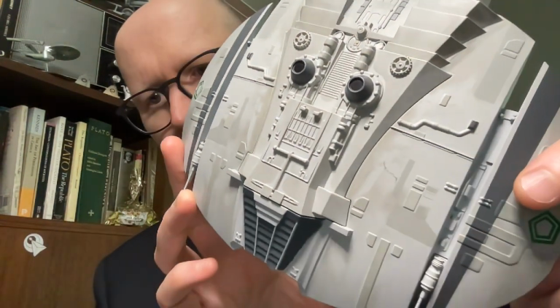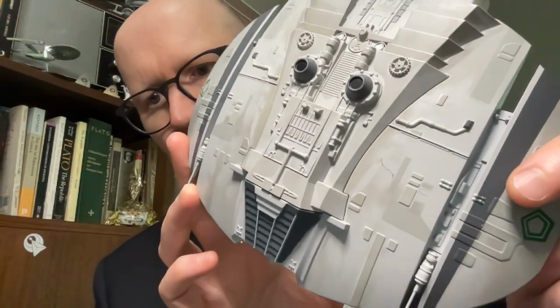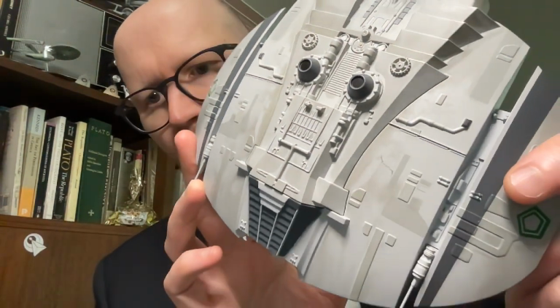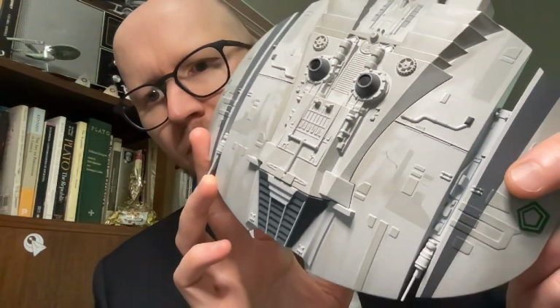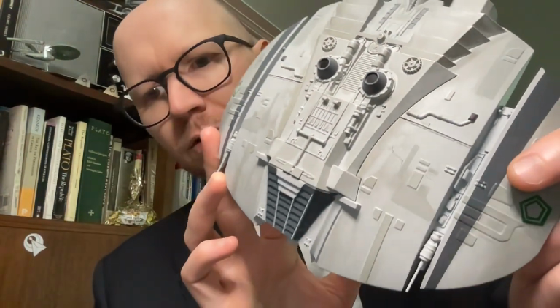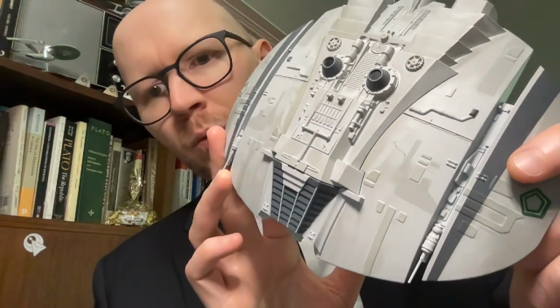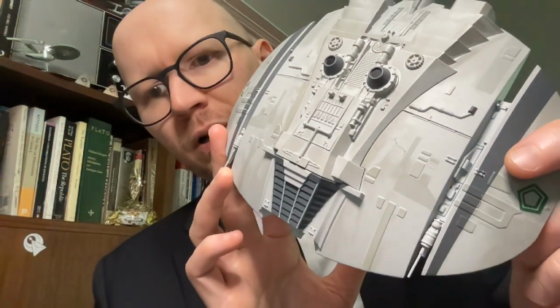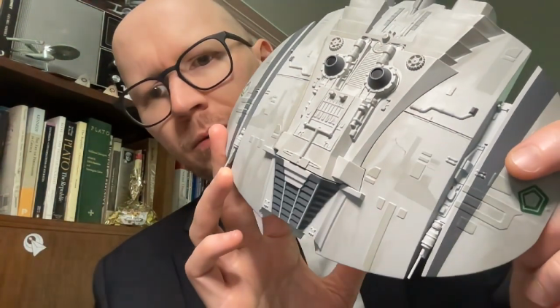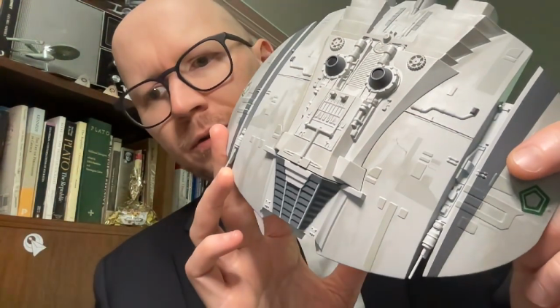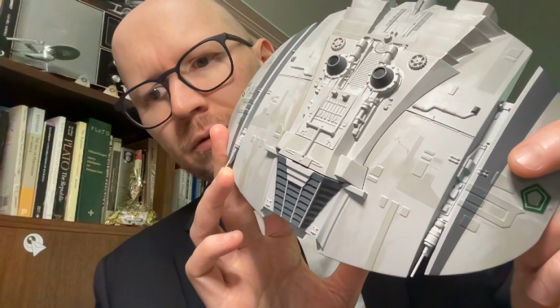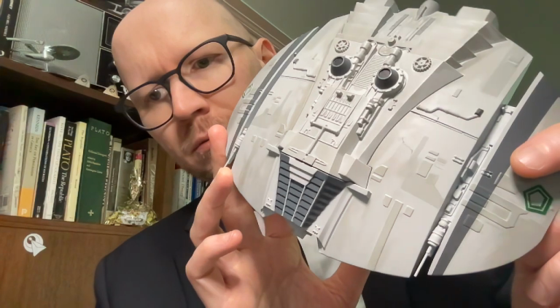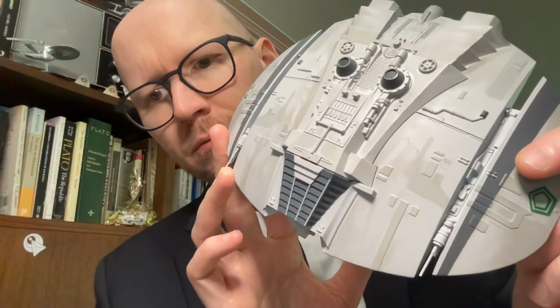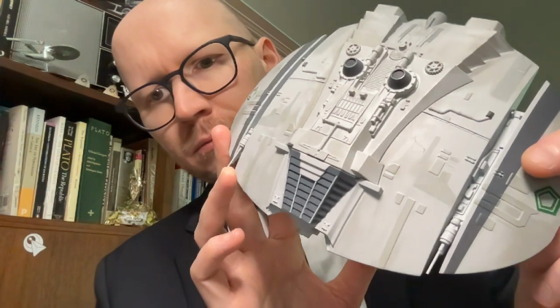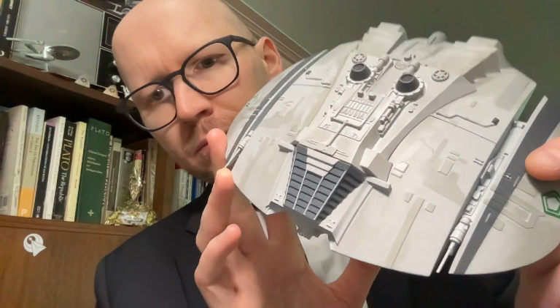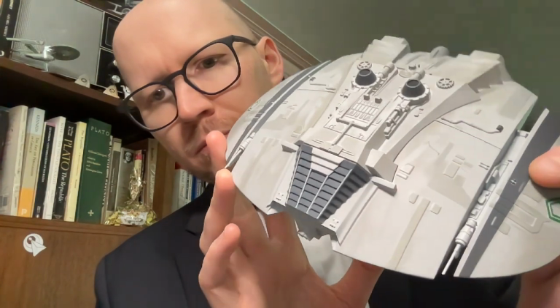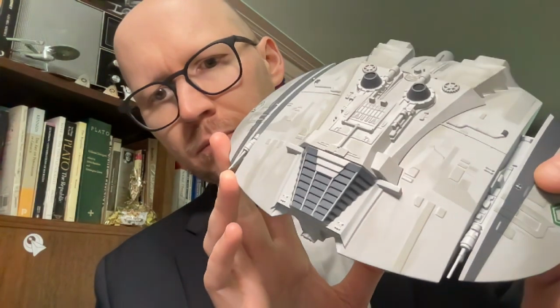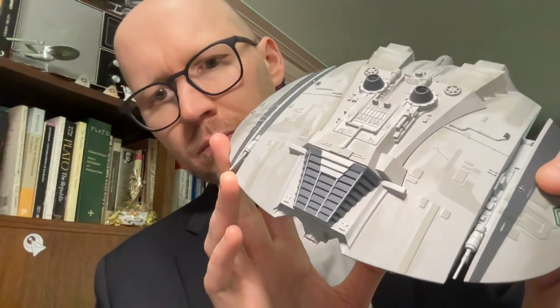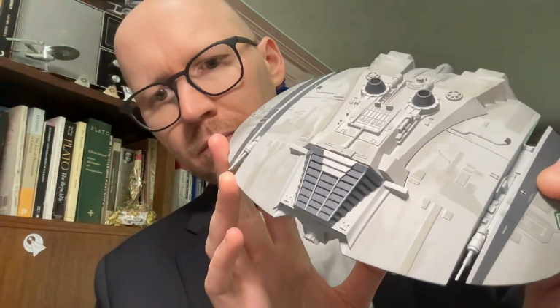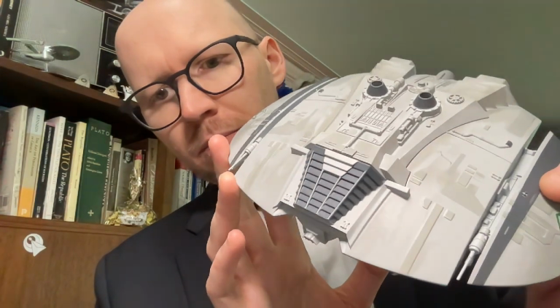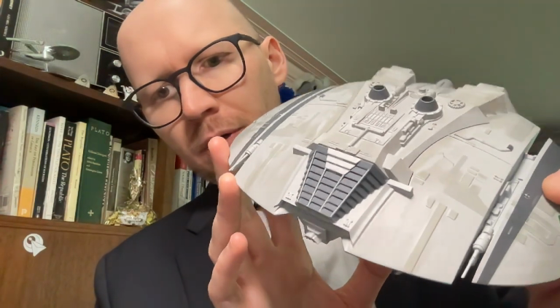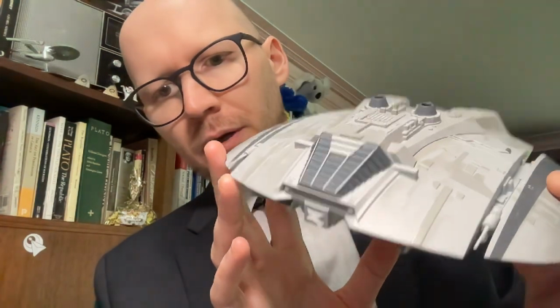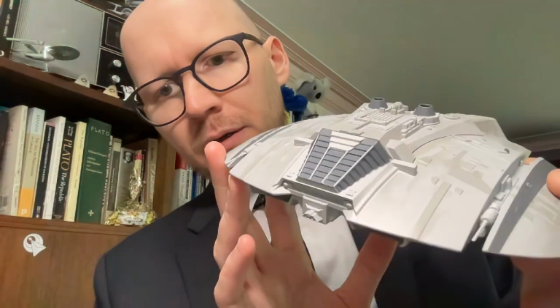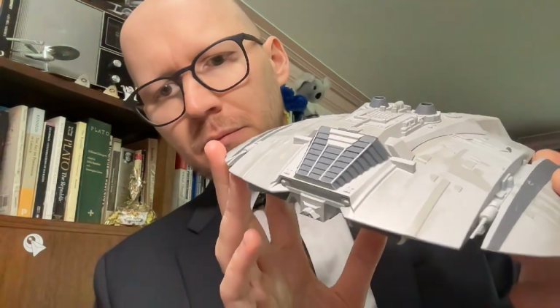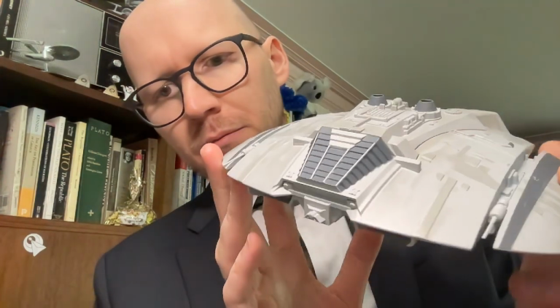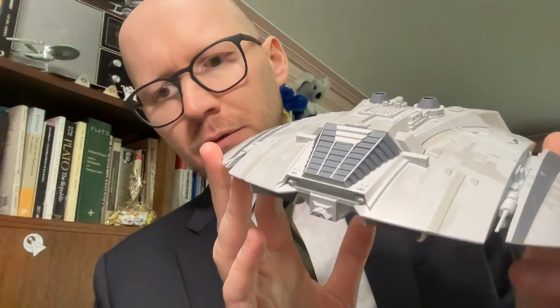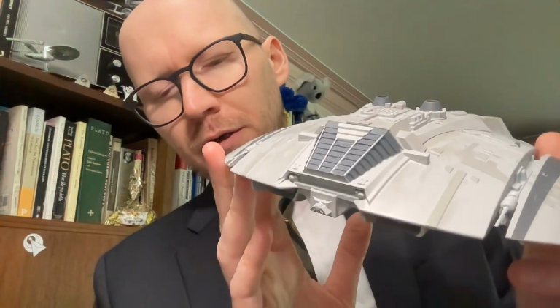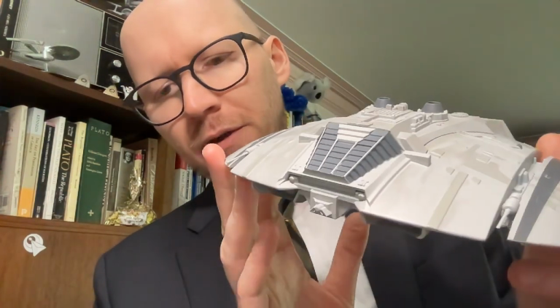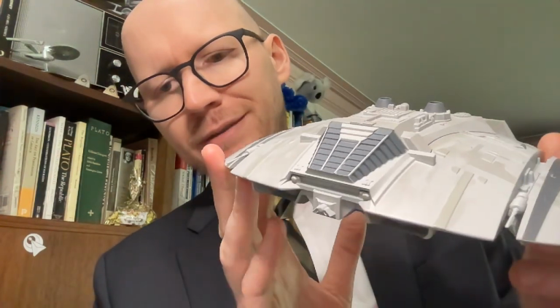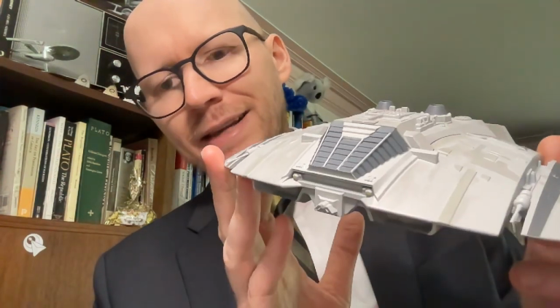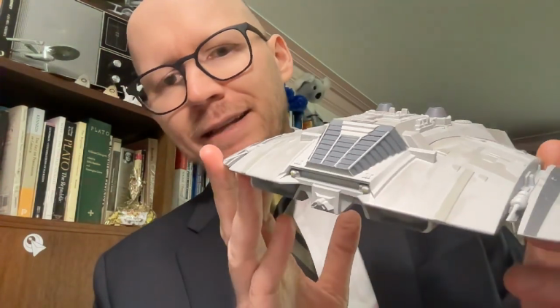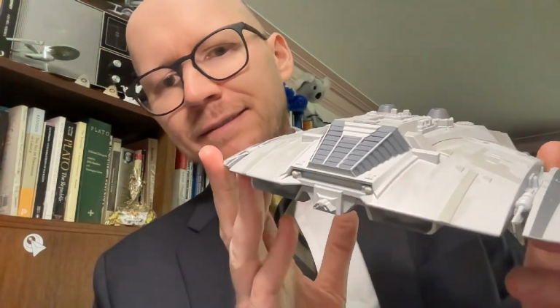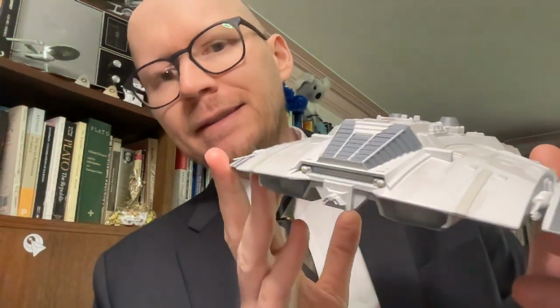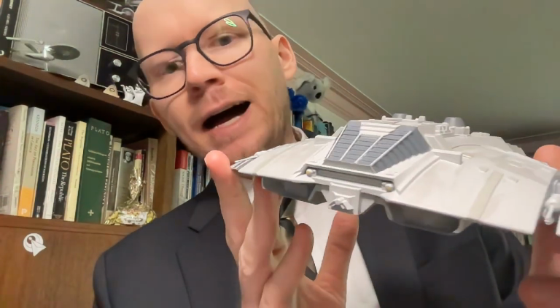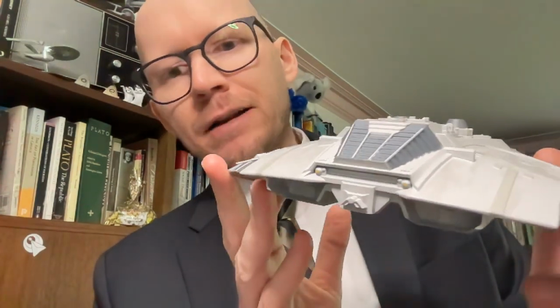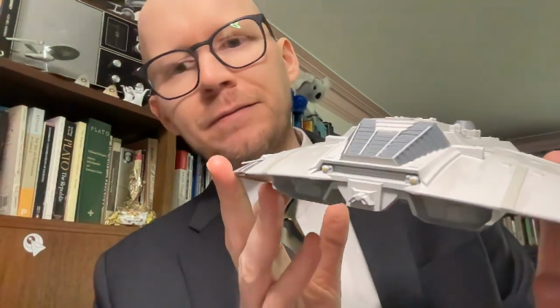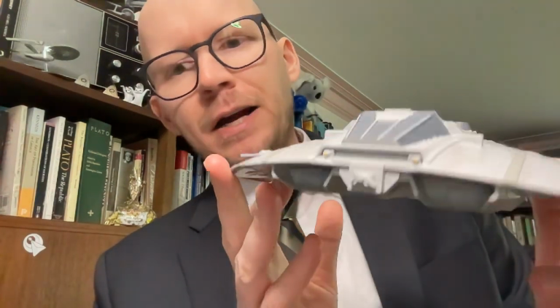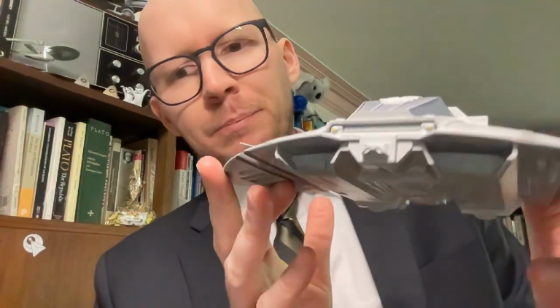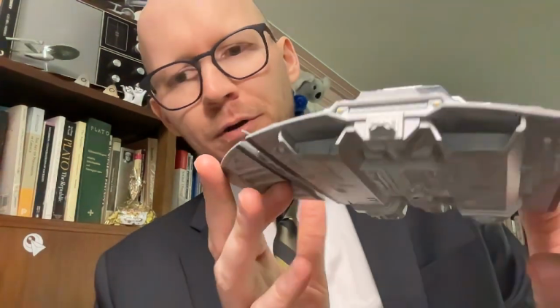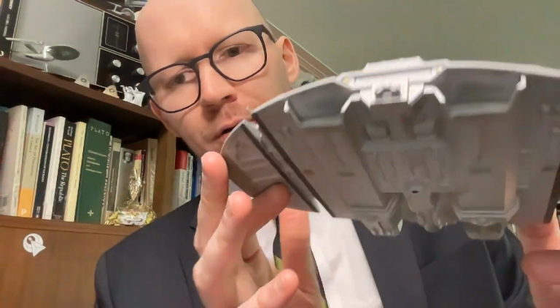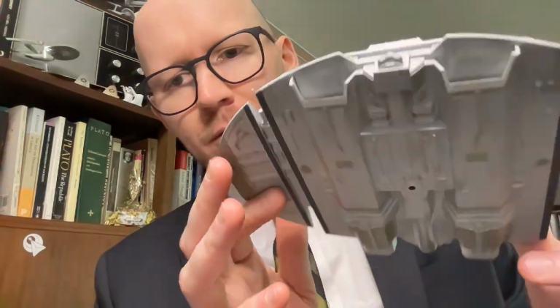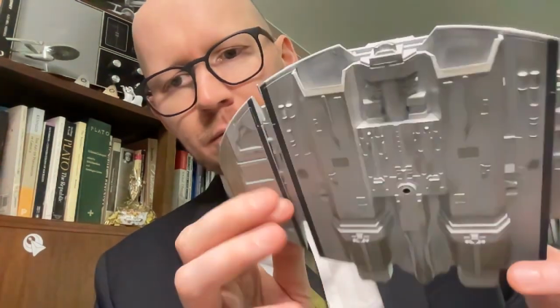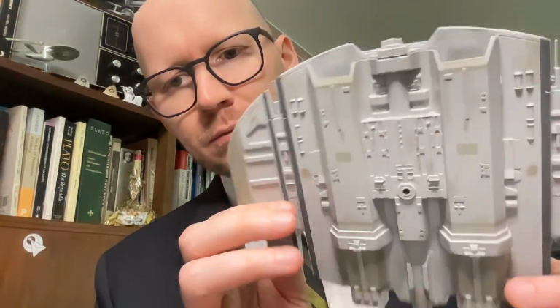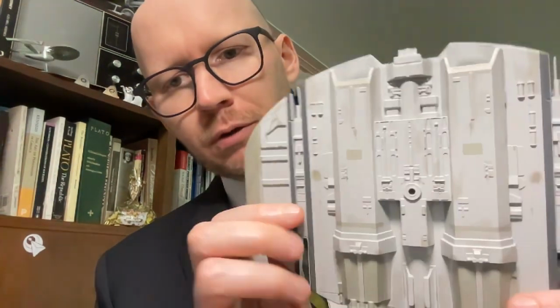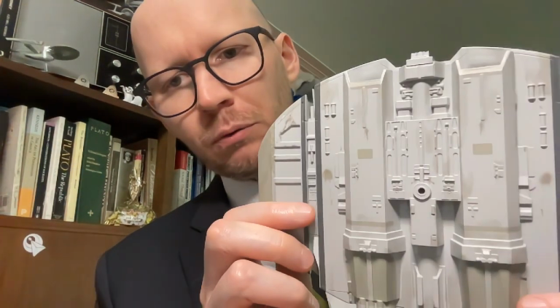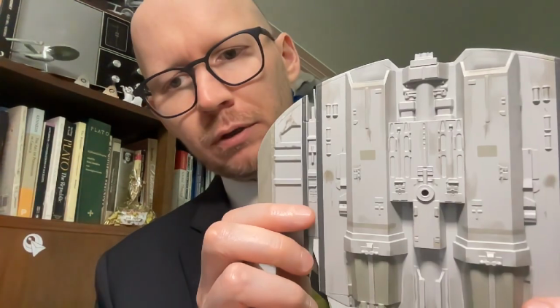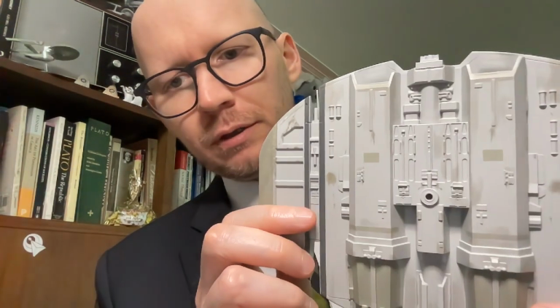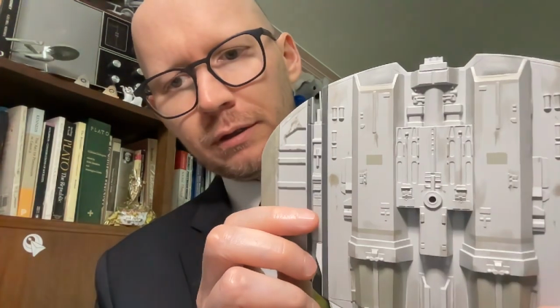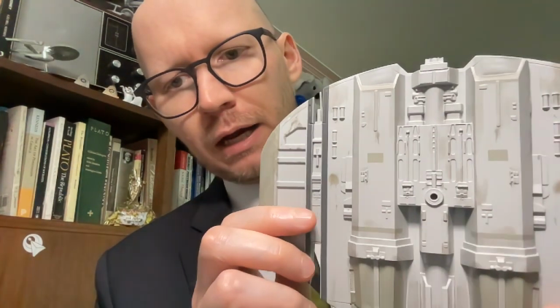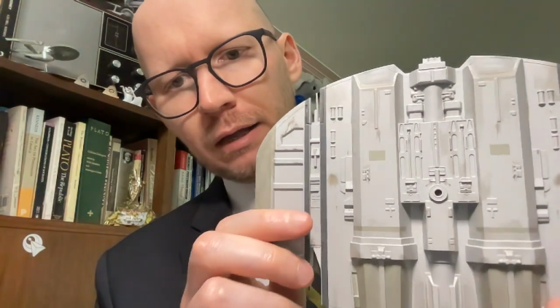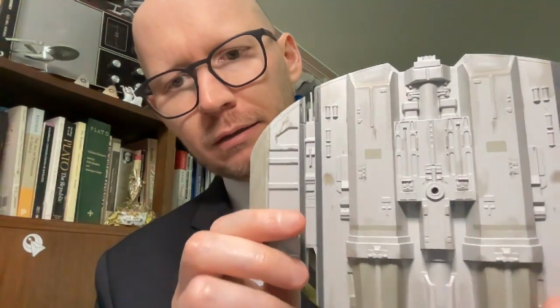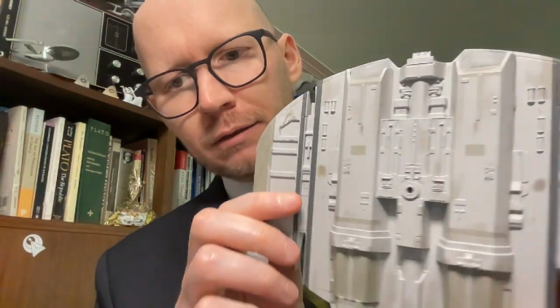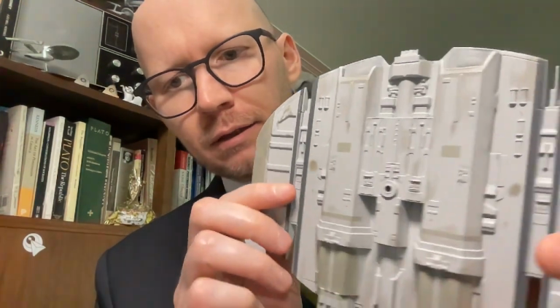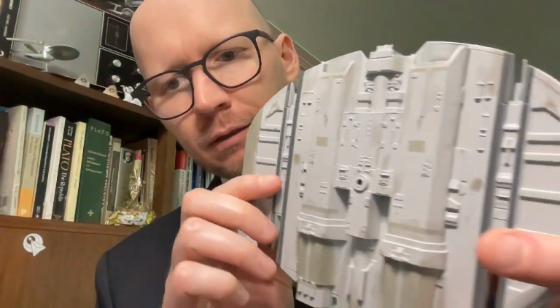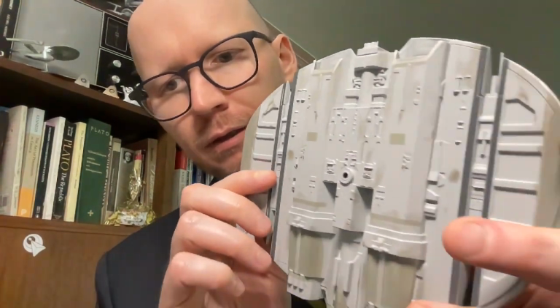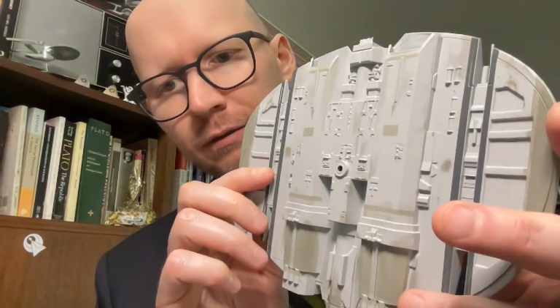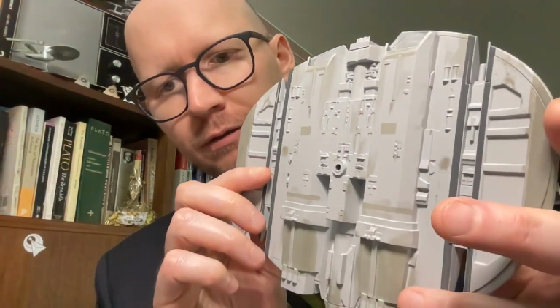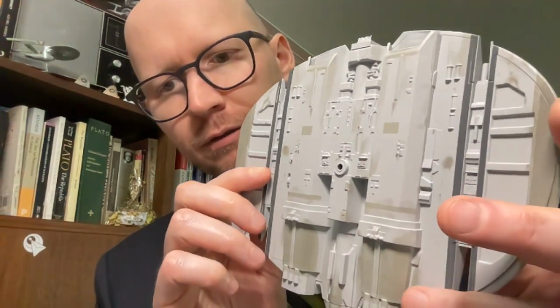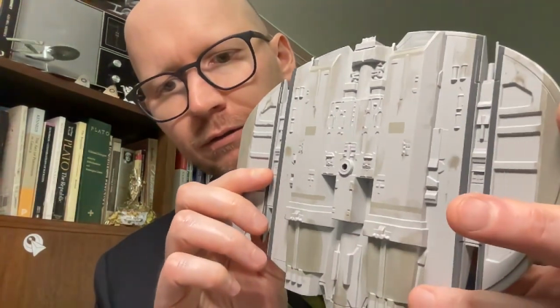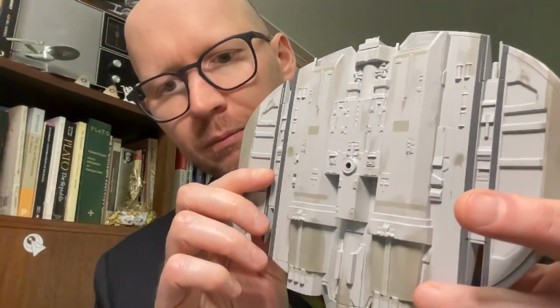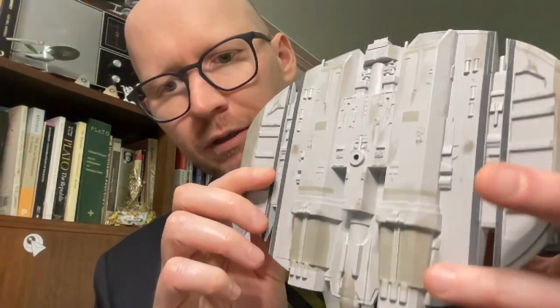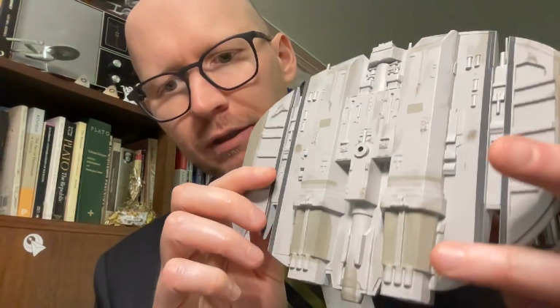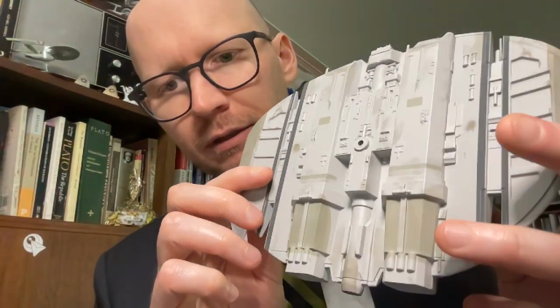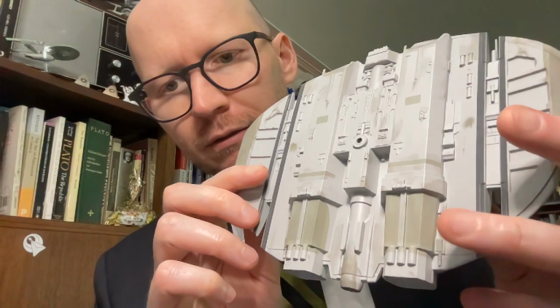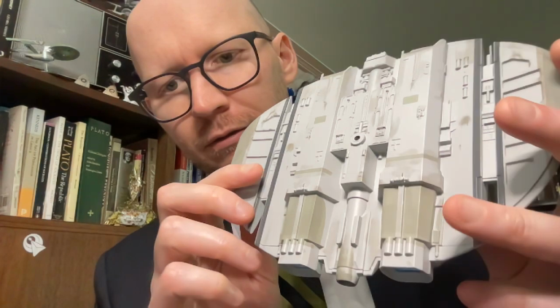I'm underwhelmed, but it's not a Viper. Totally not. It just simply is.